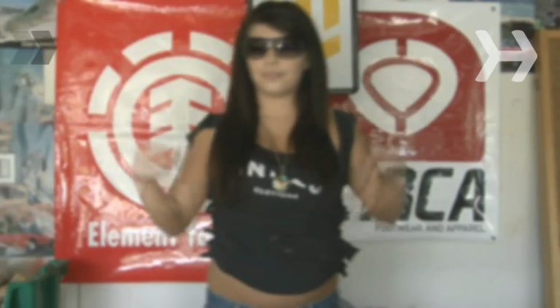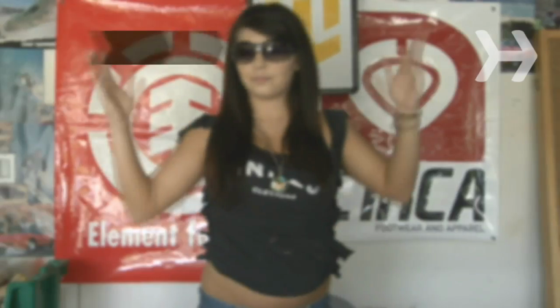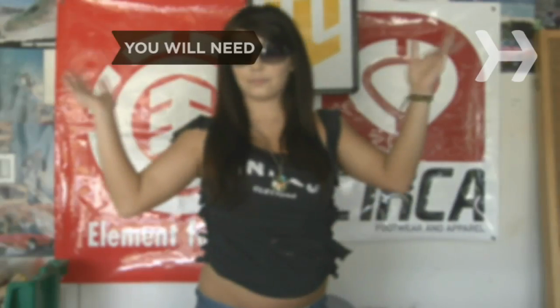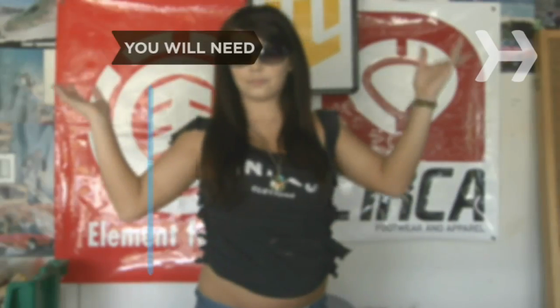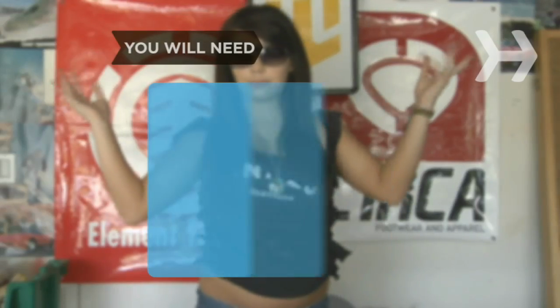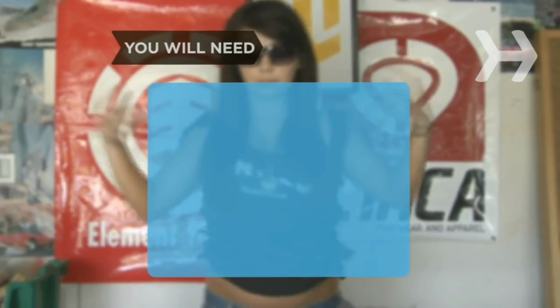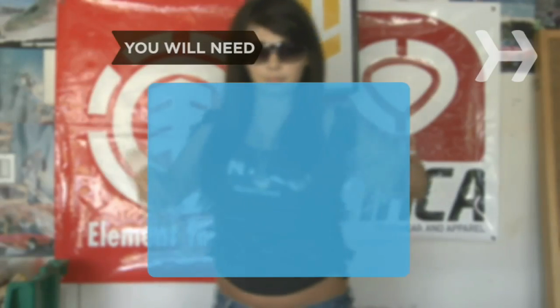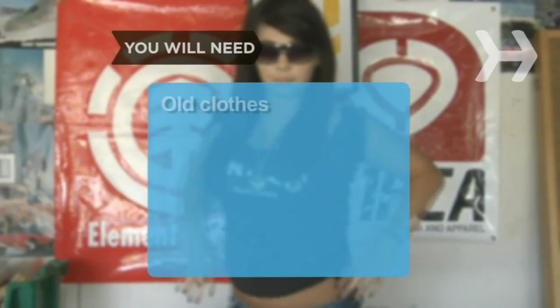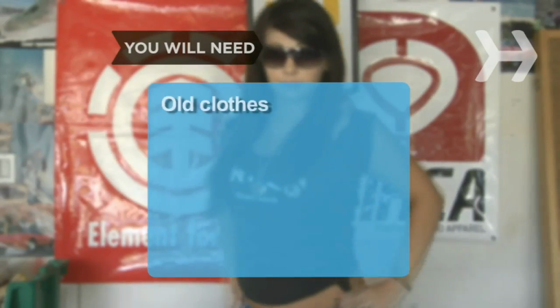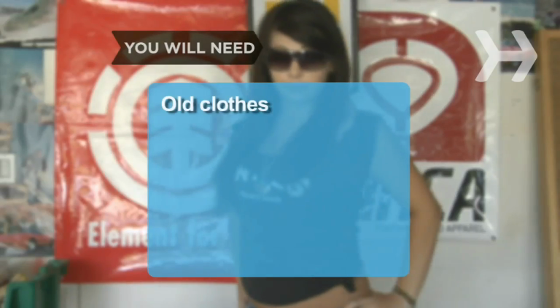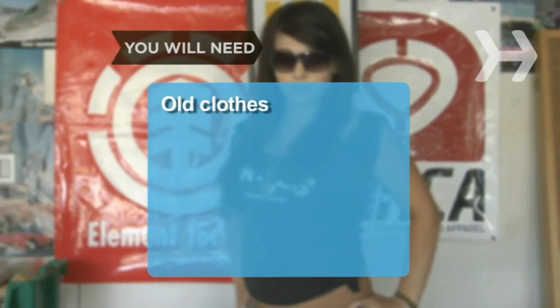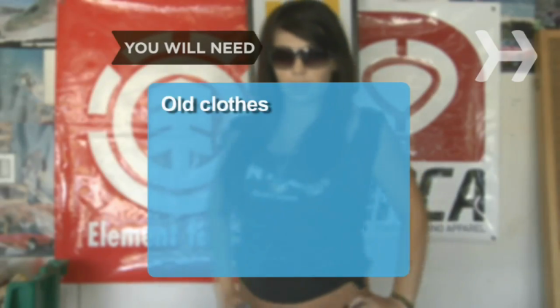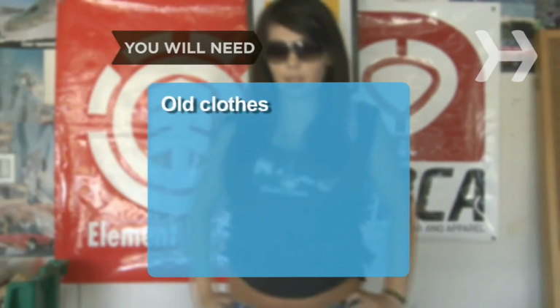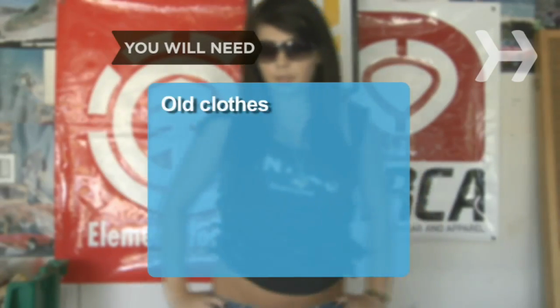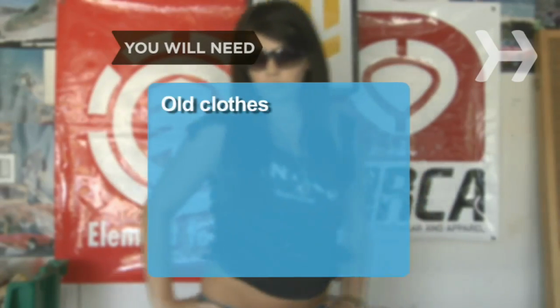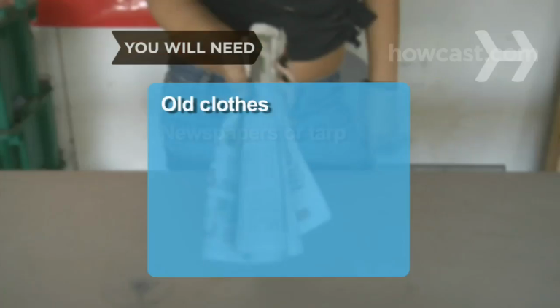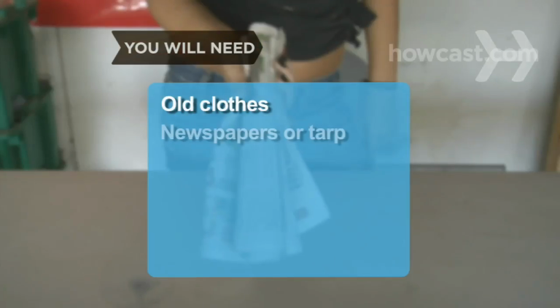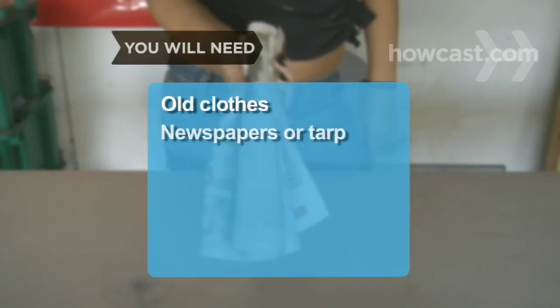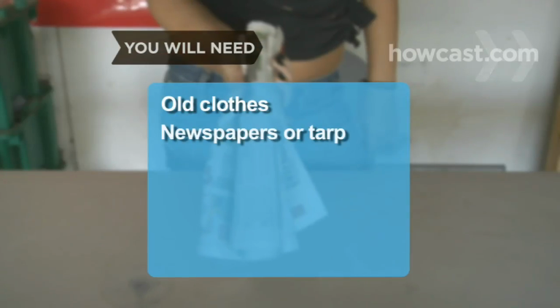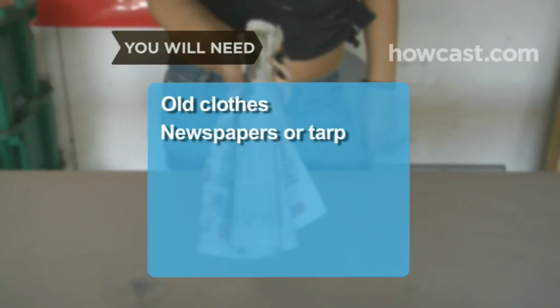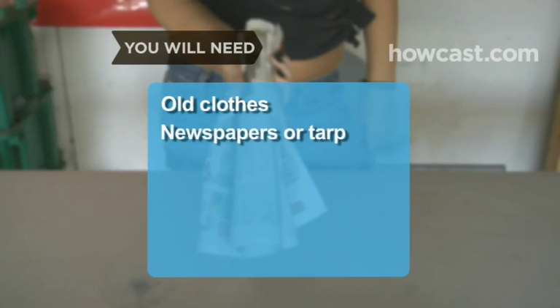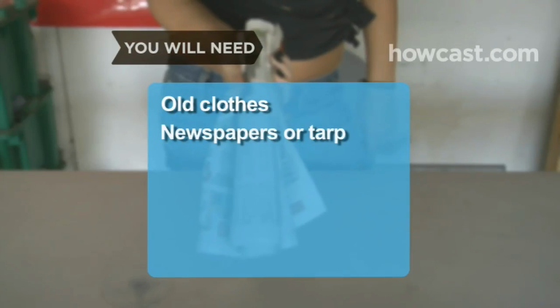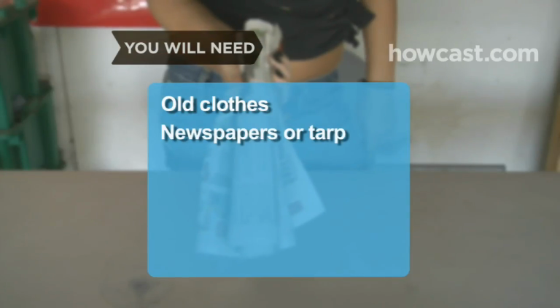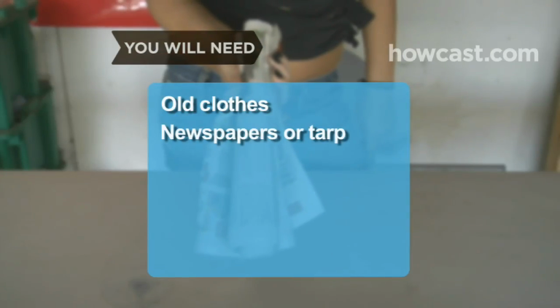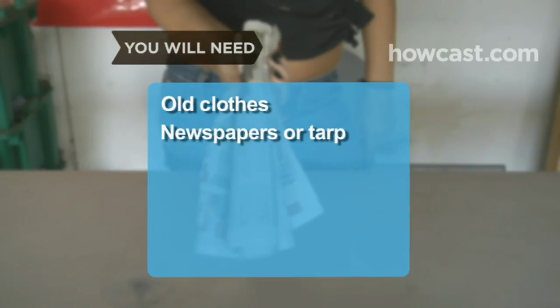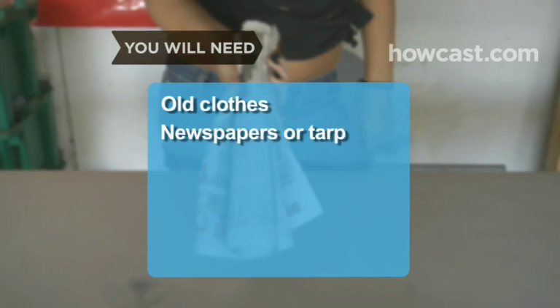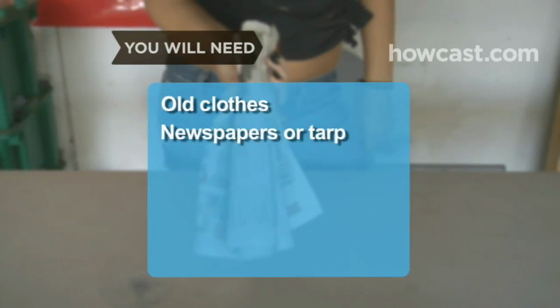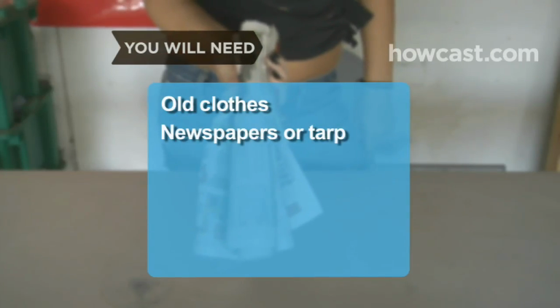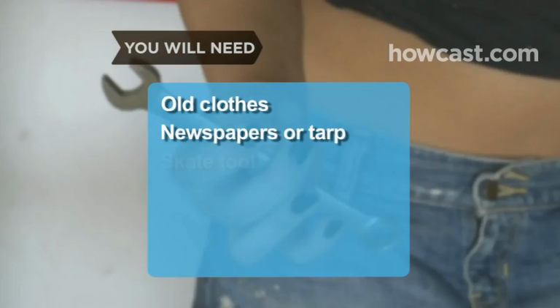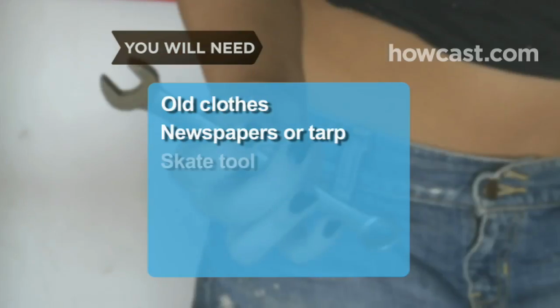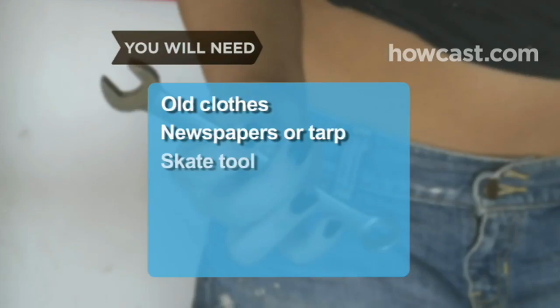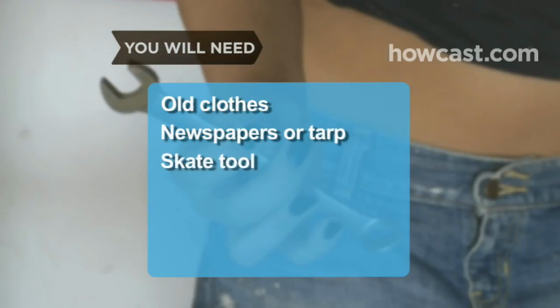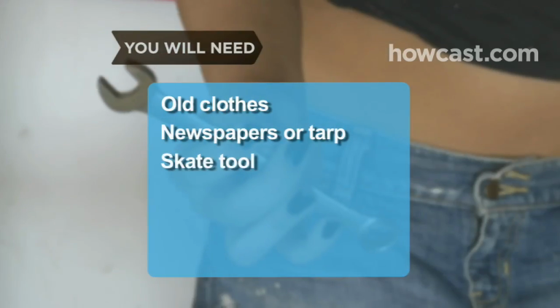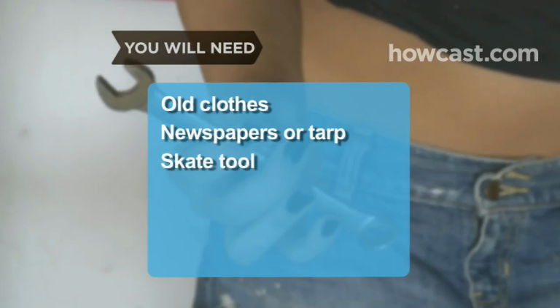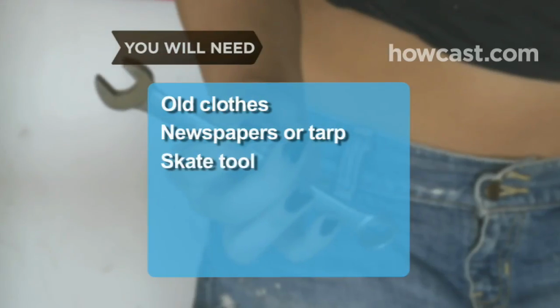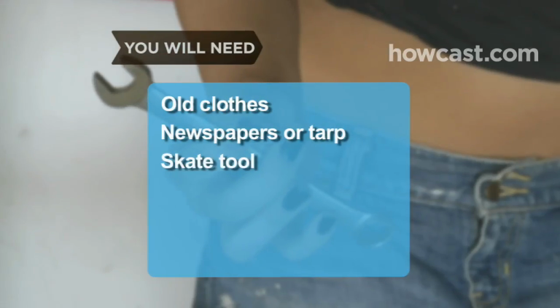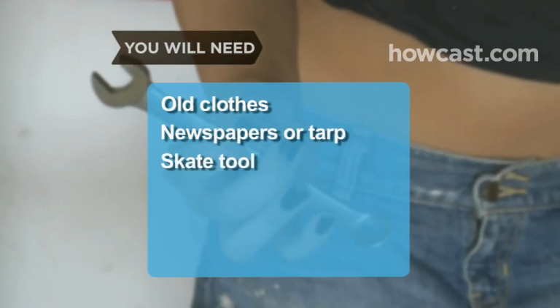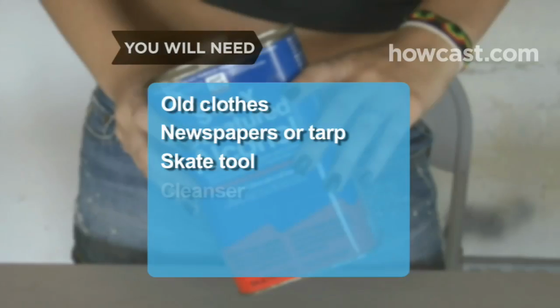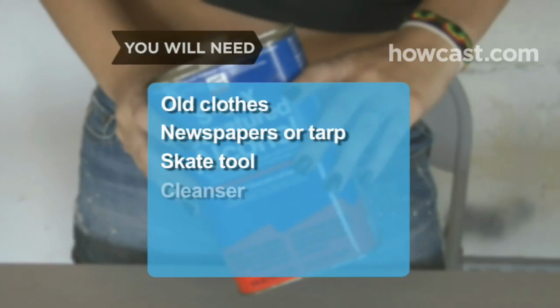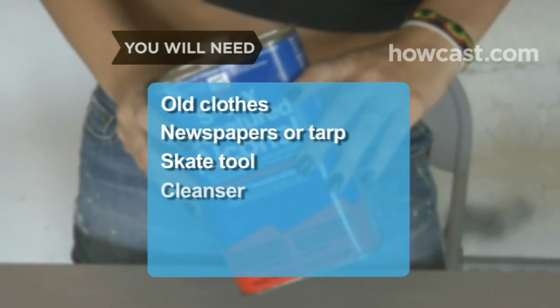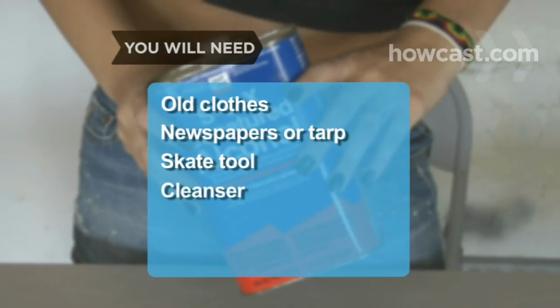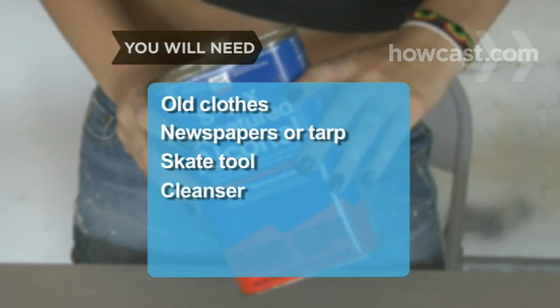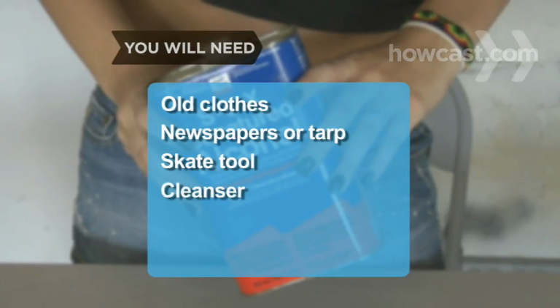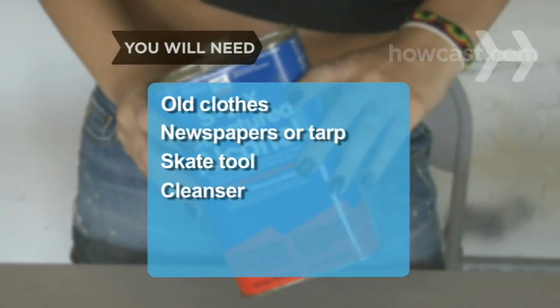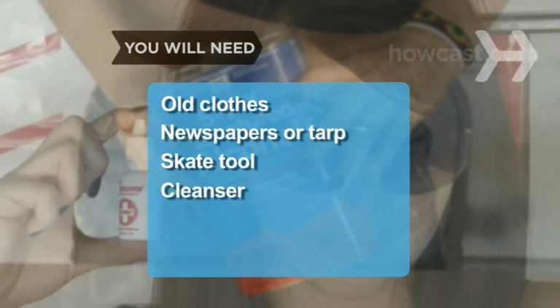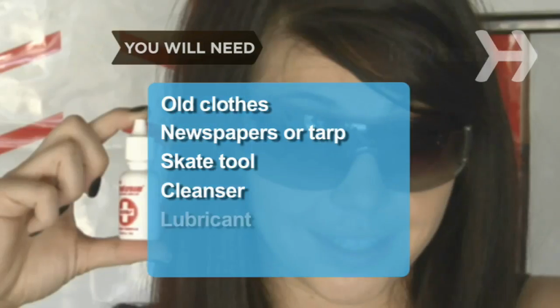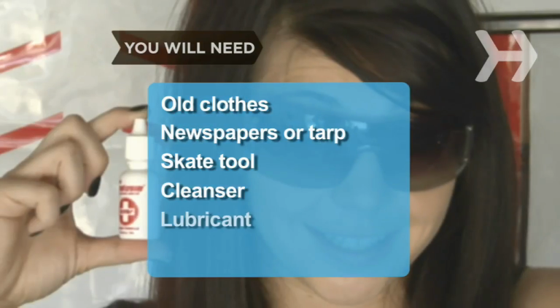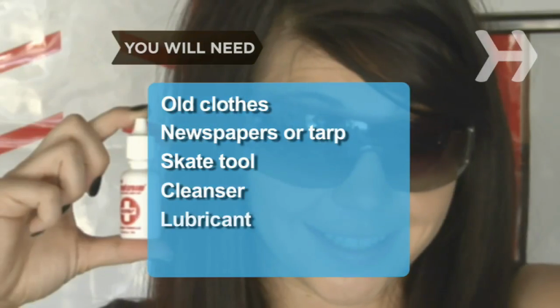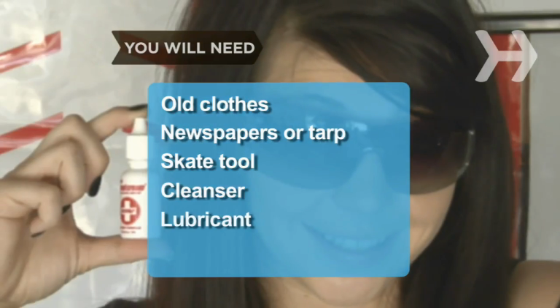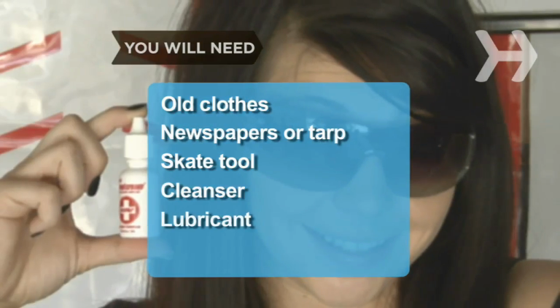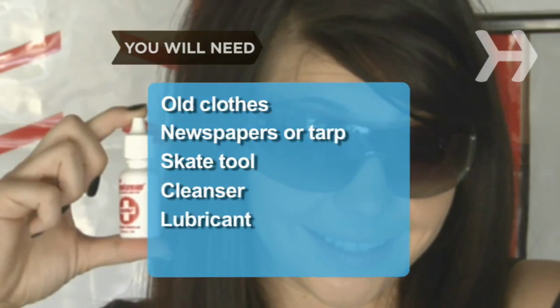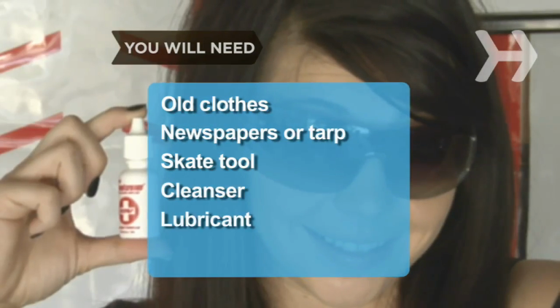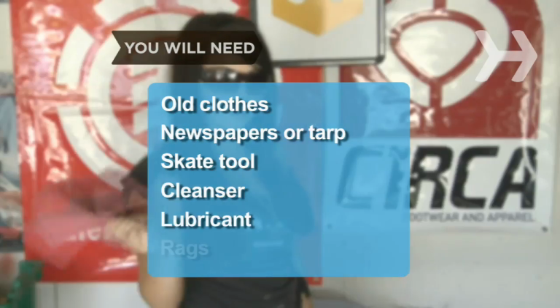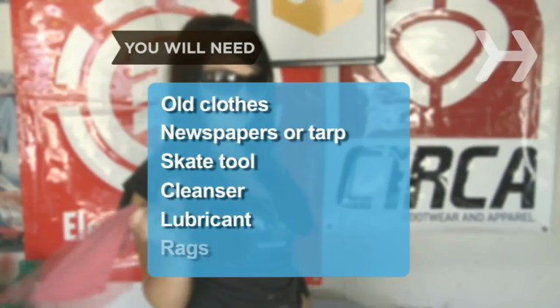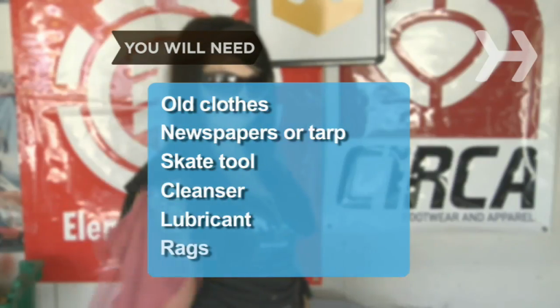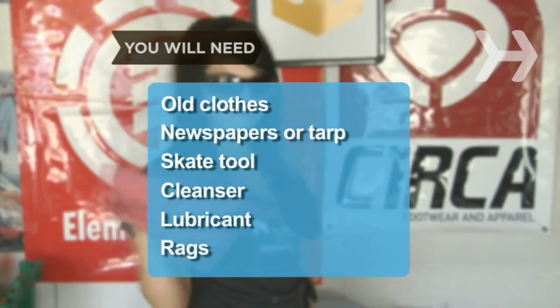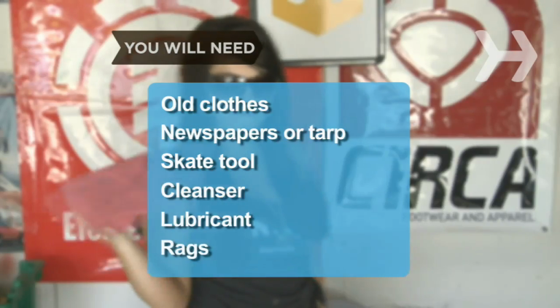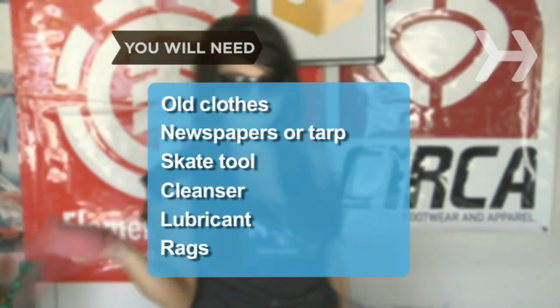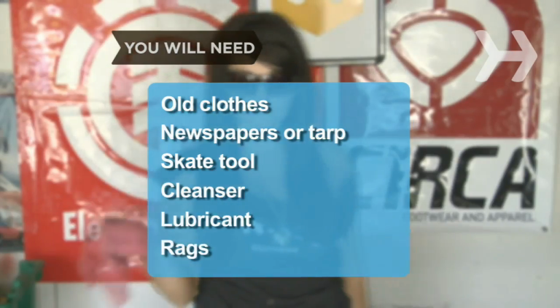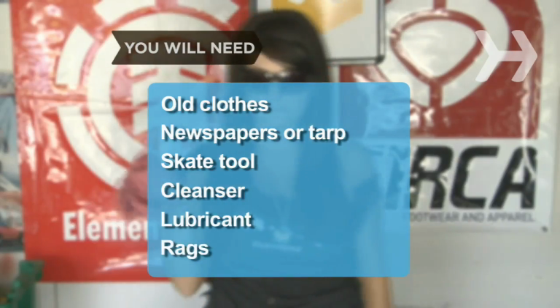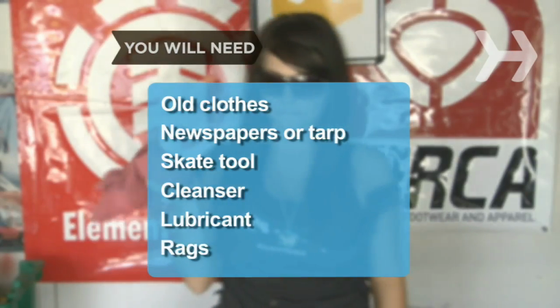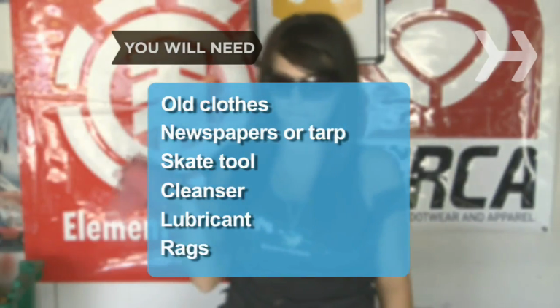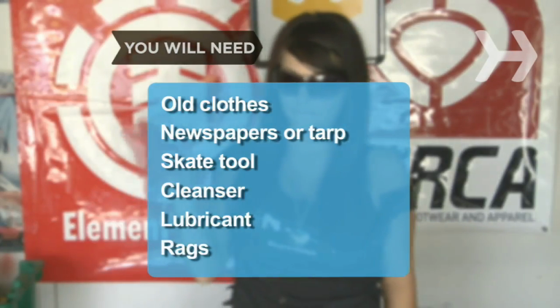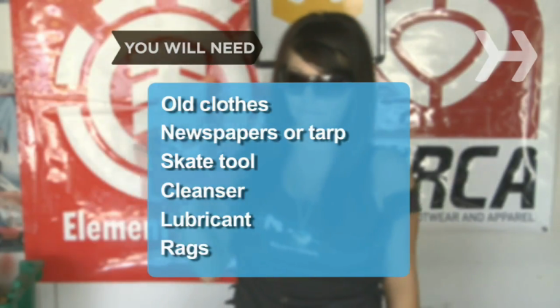You will need: old clothes, newspaper or plastic tarp, a skate tool, cleanser, lubricant, and soft clean rags.